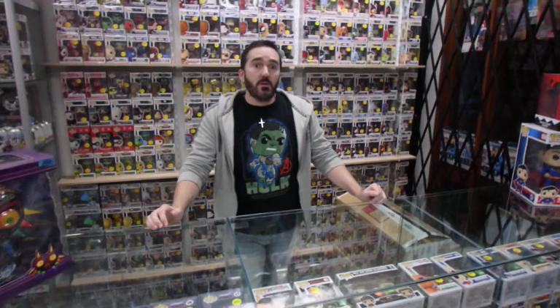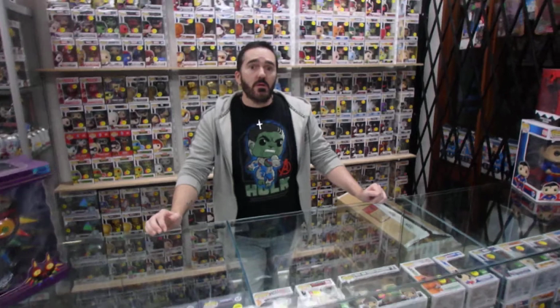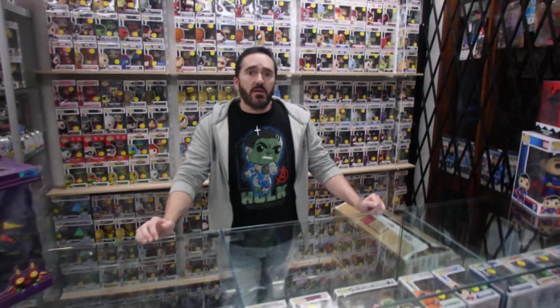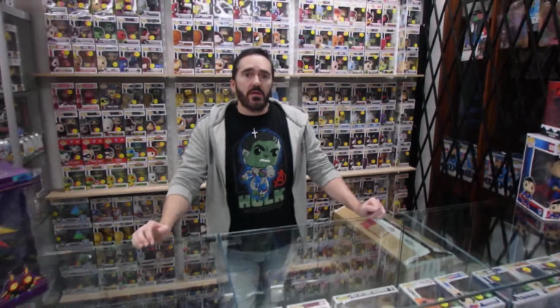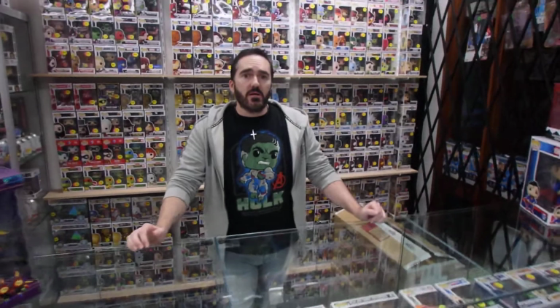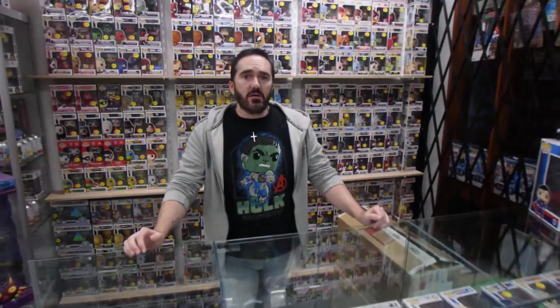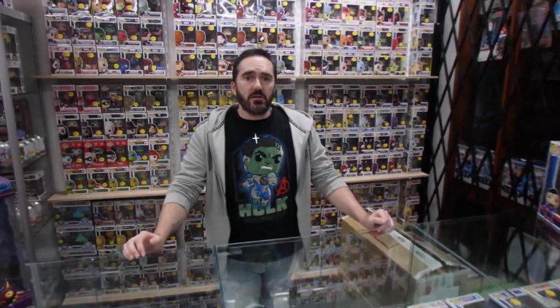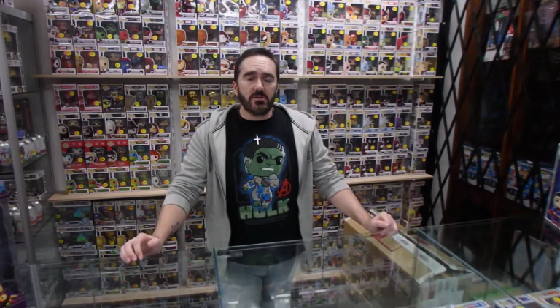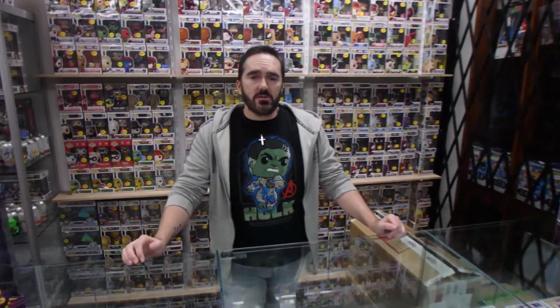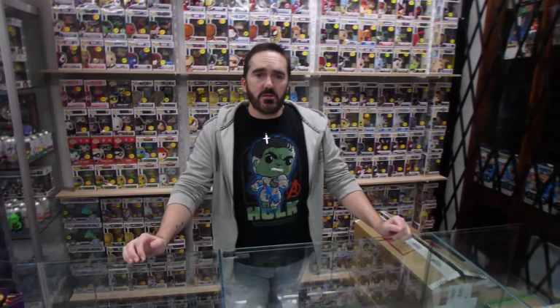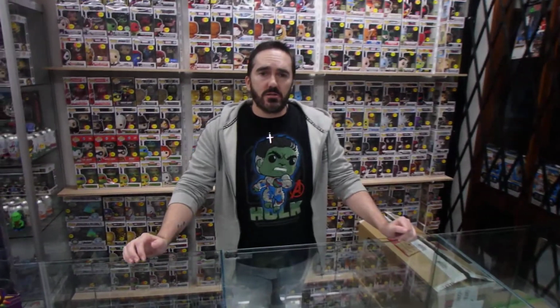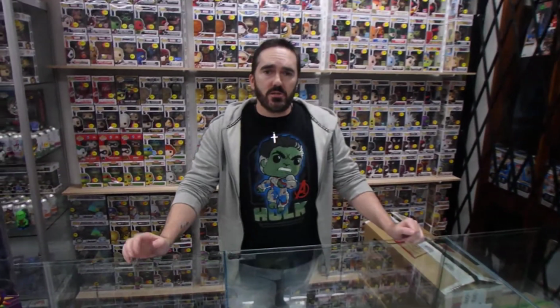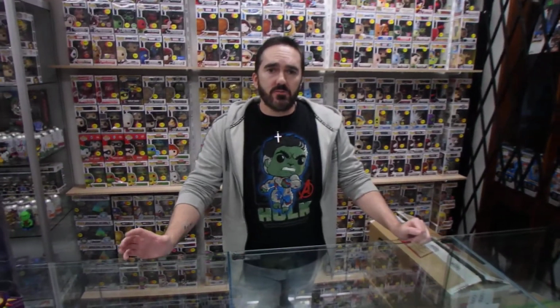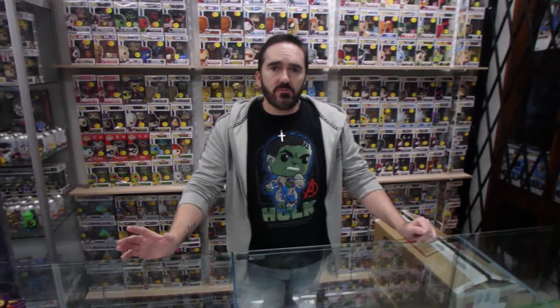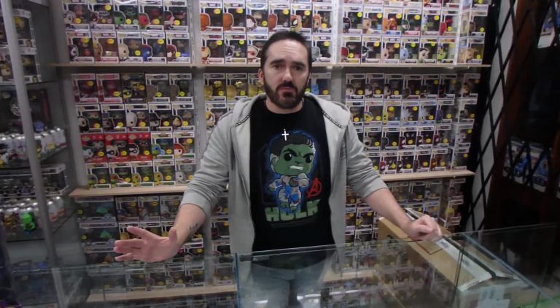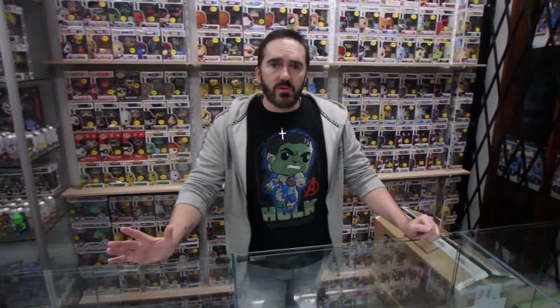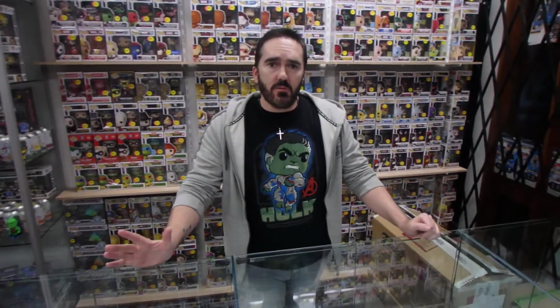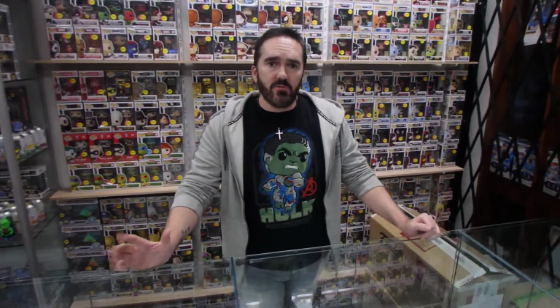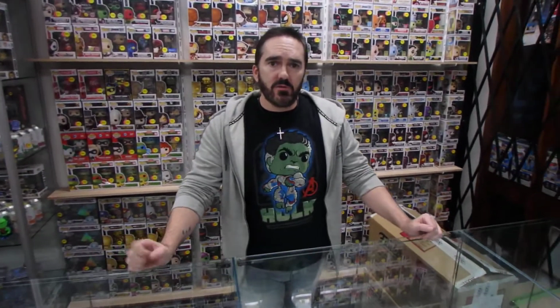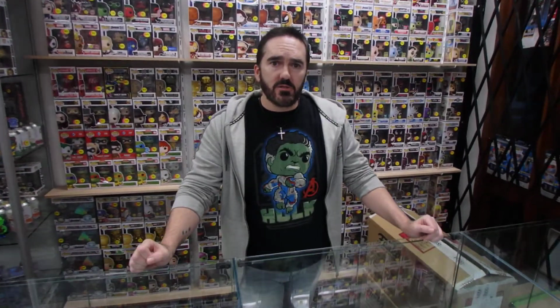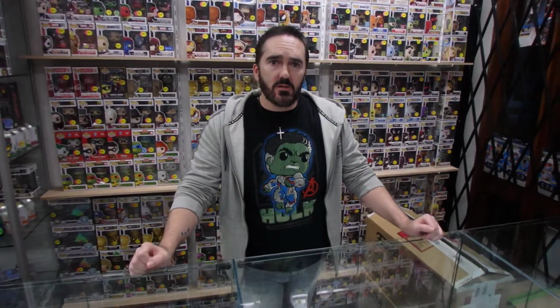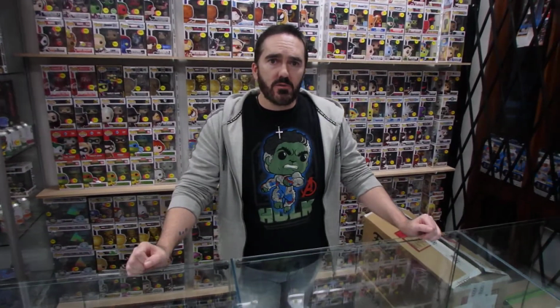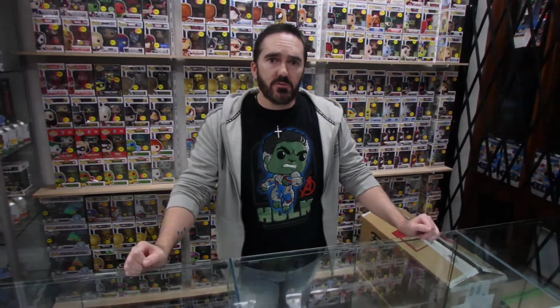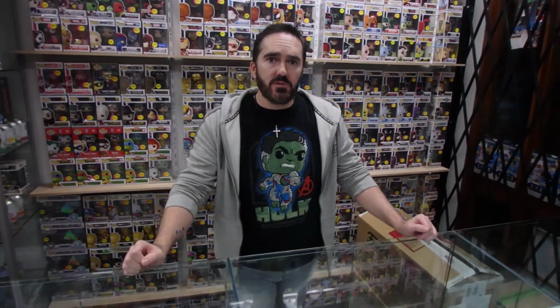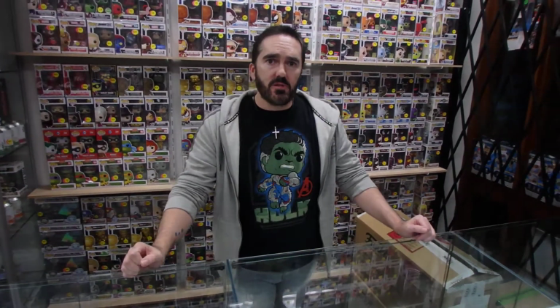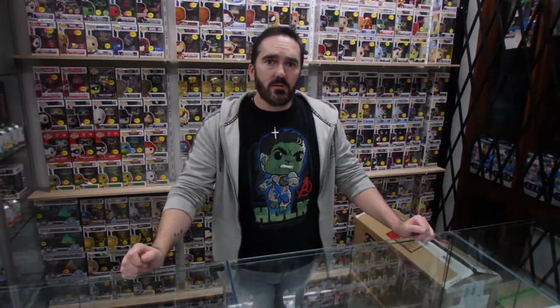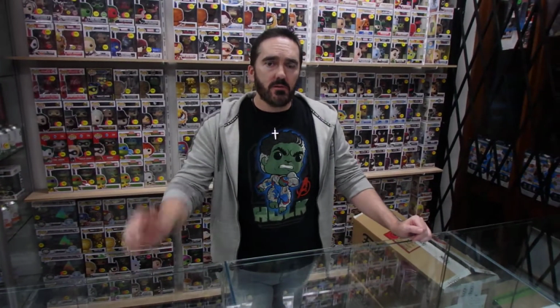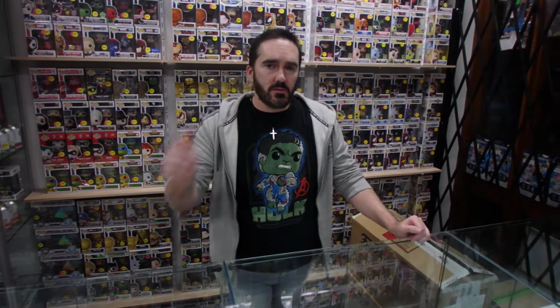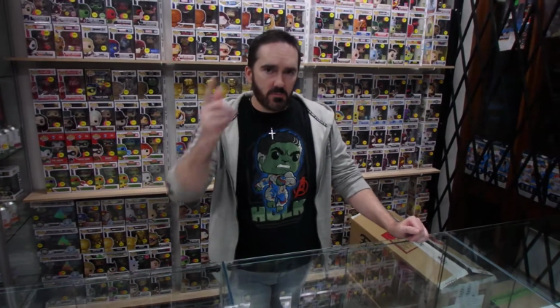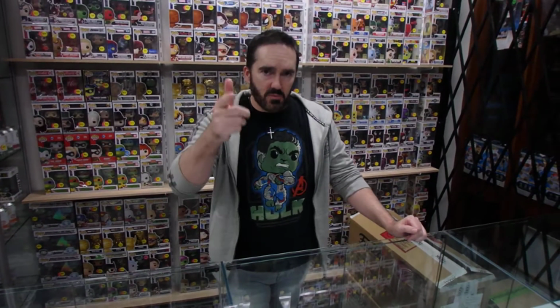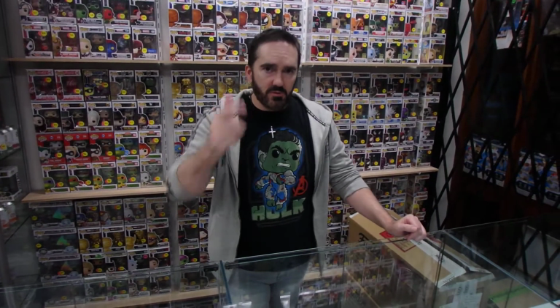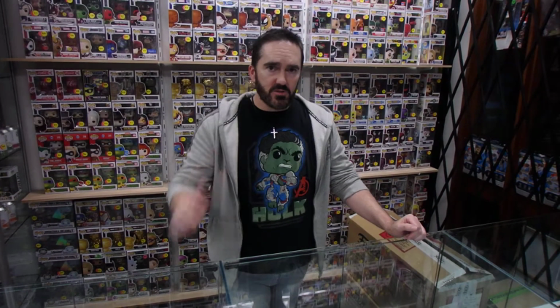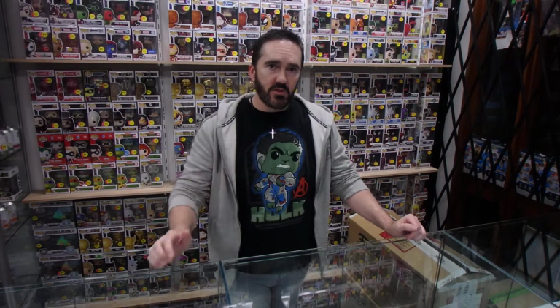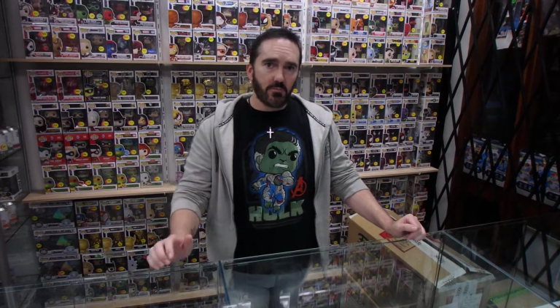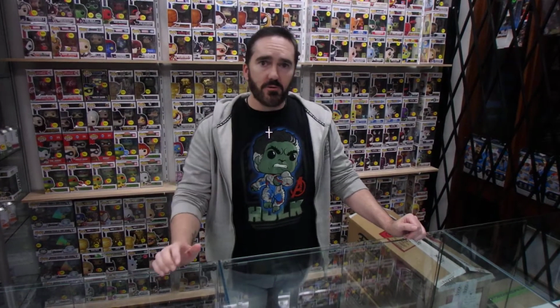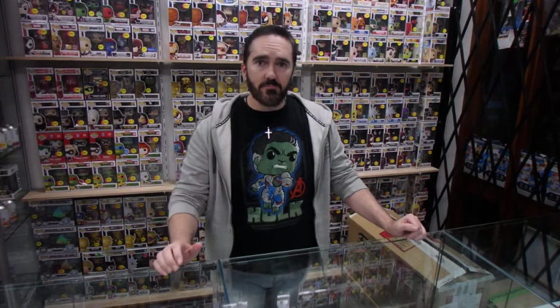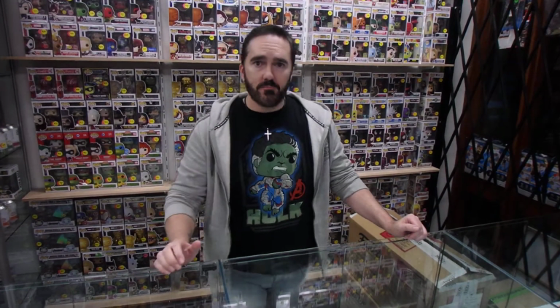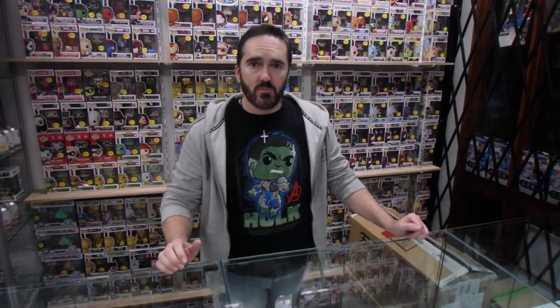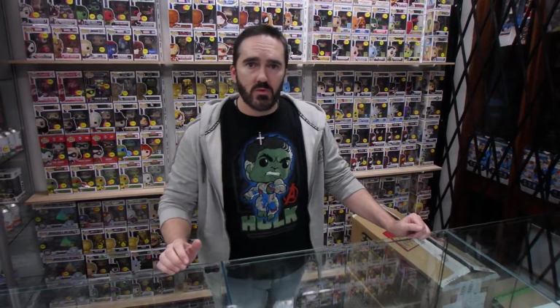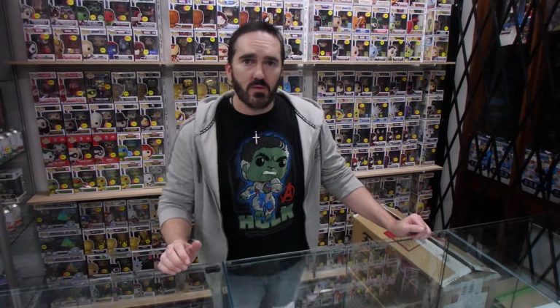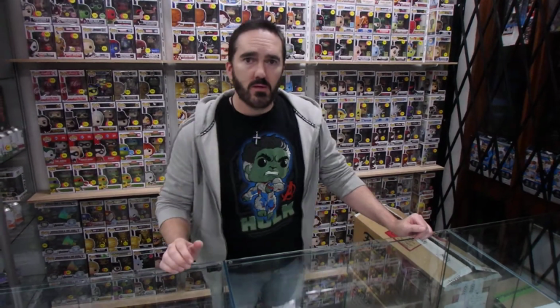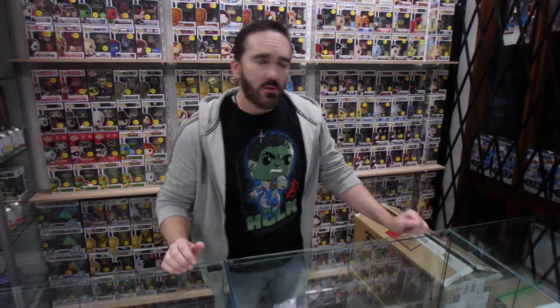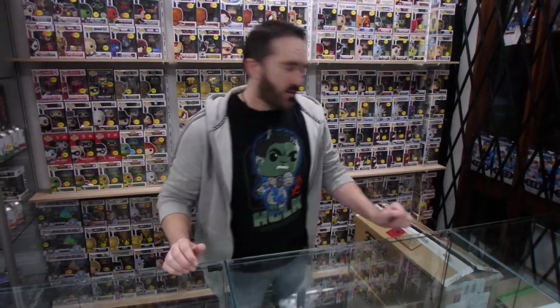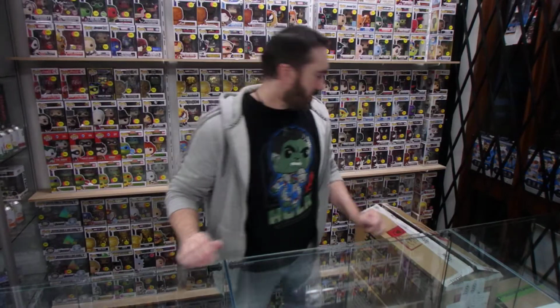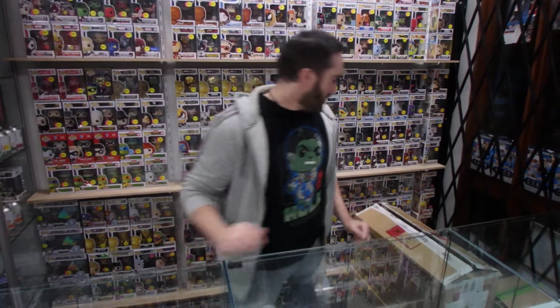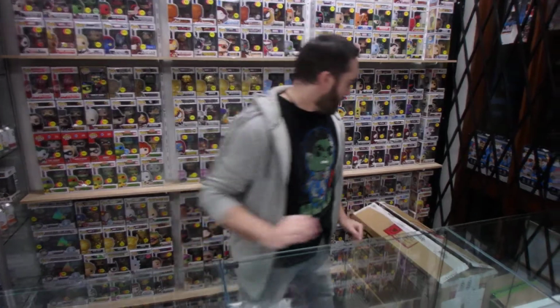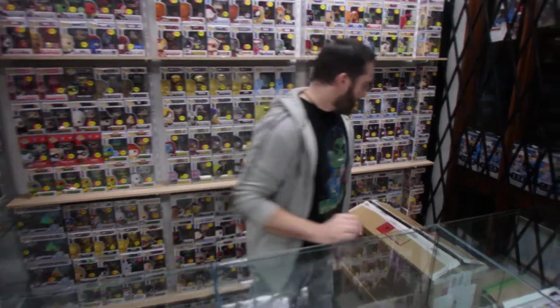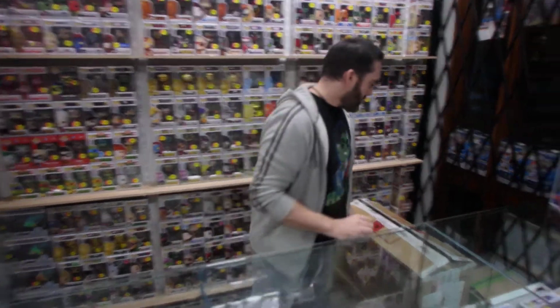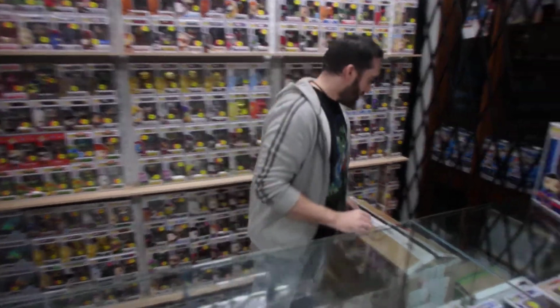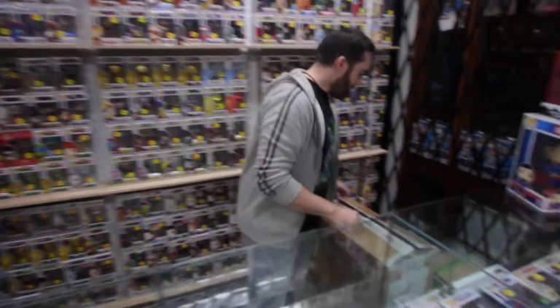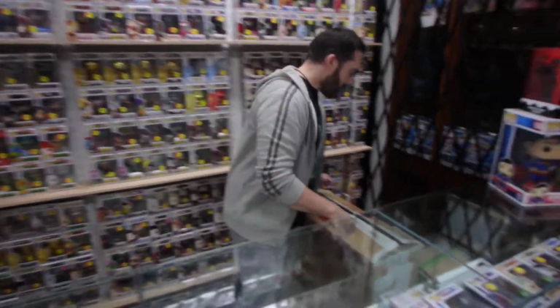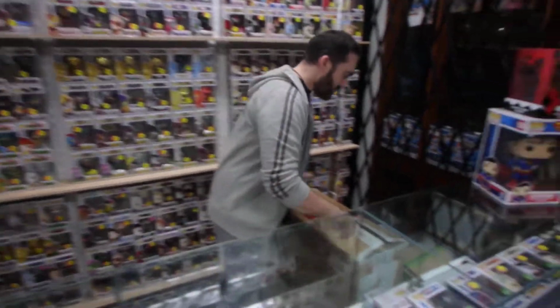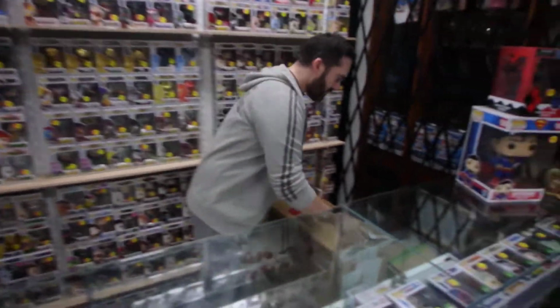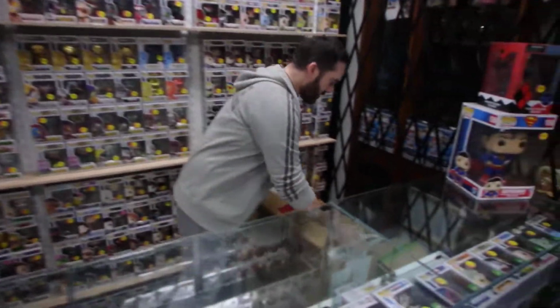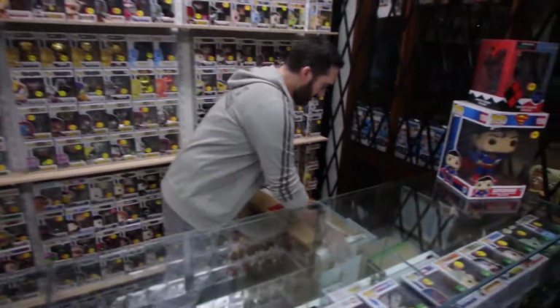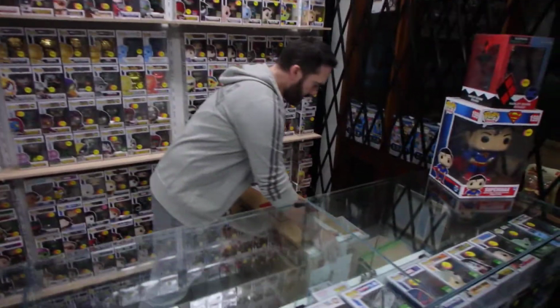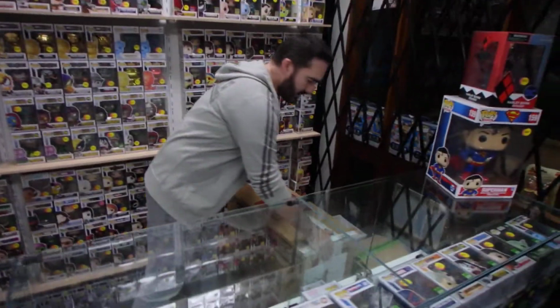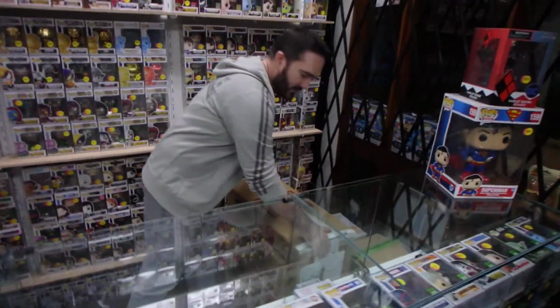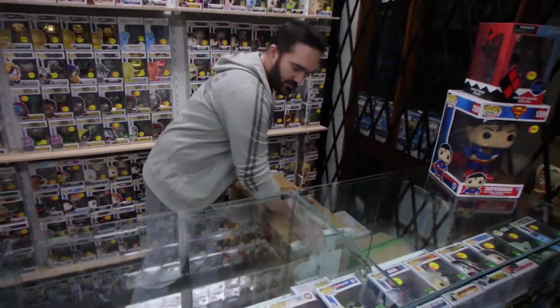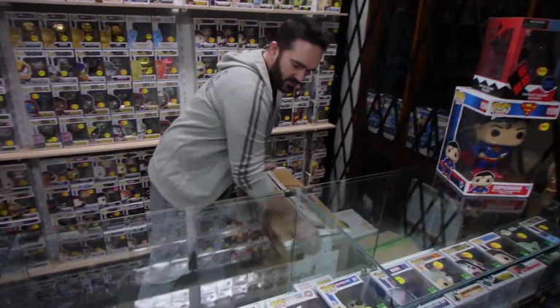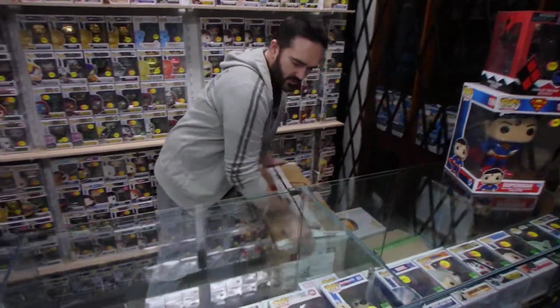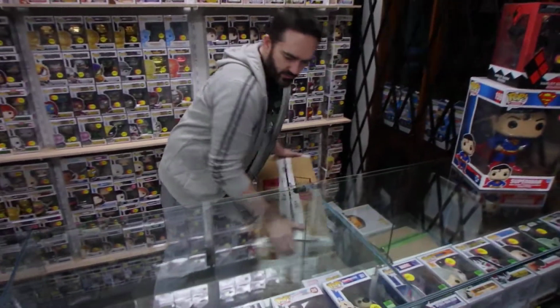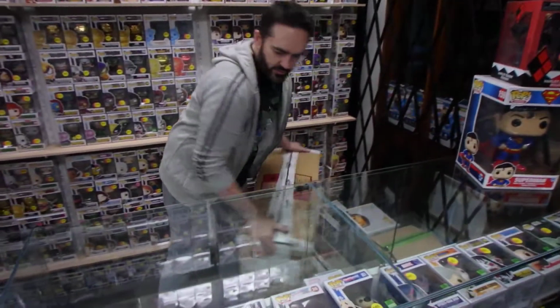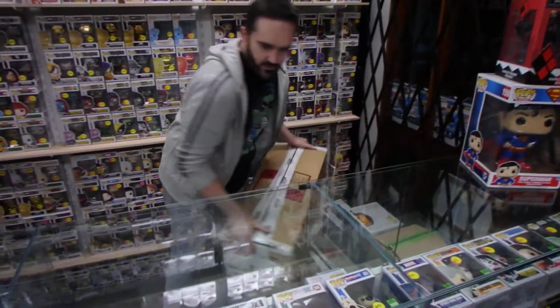How are you going guys? It's Justin, Canberra Vintage Collectibles, and my brother Jamie. We're just going to do a quick unboxing video.